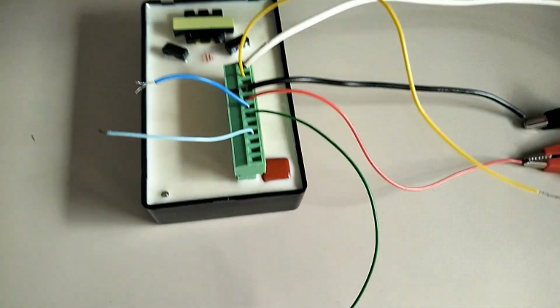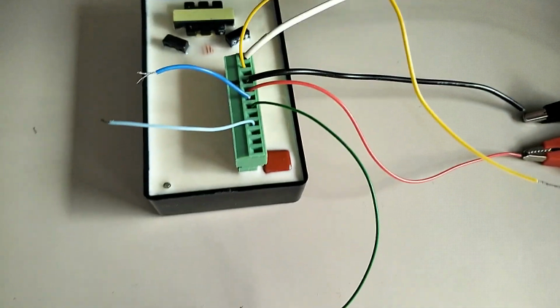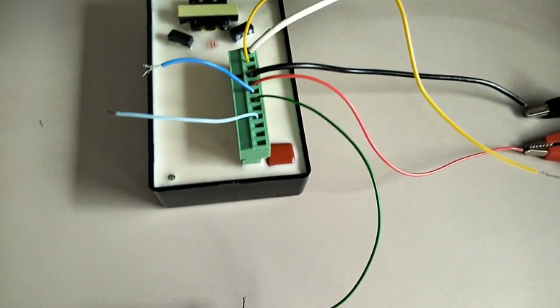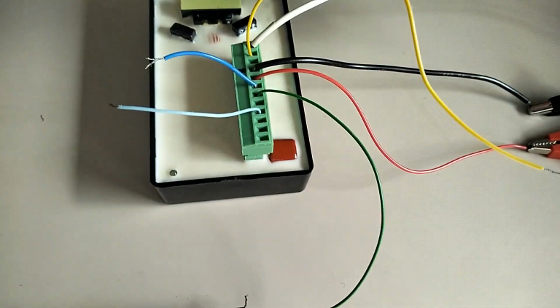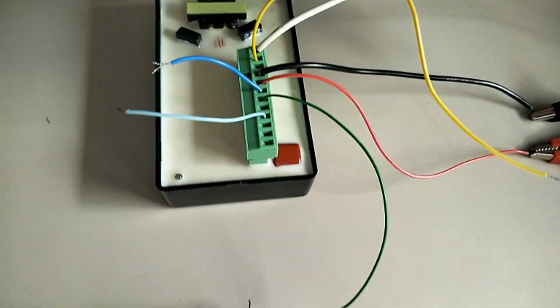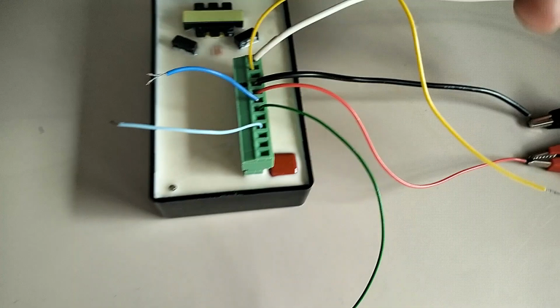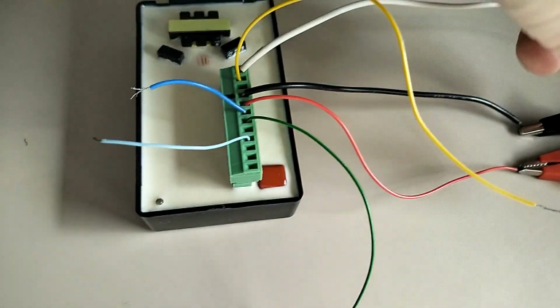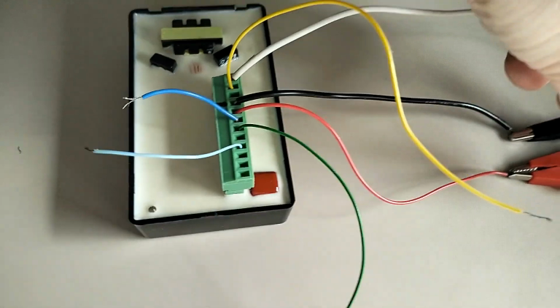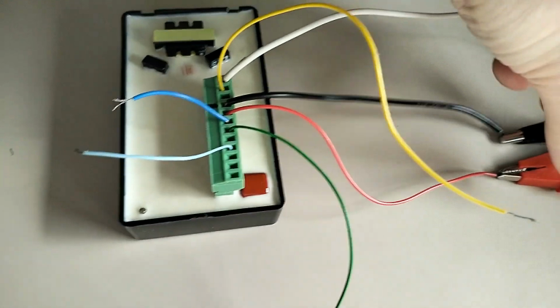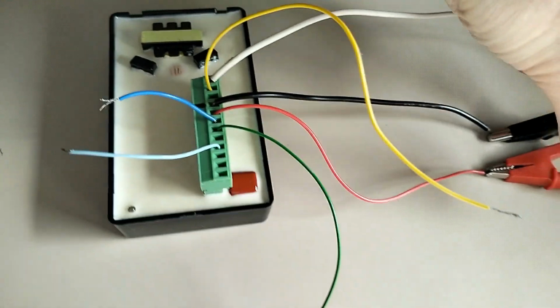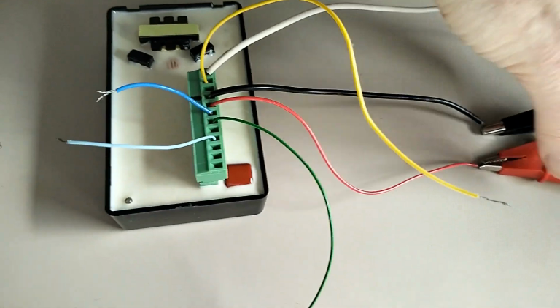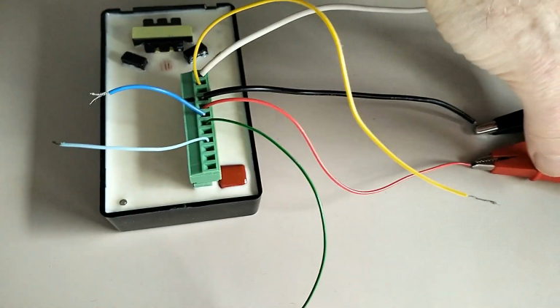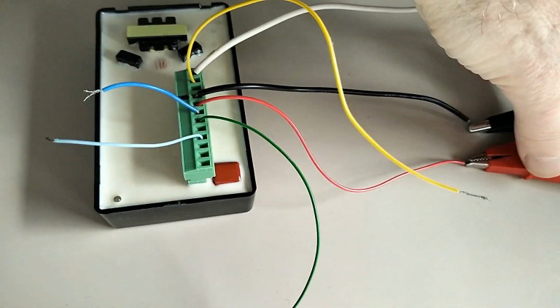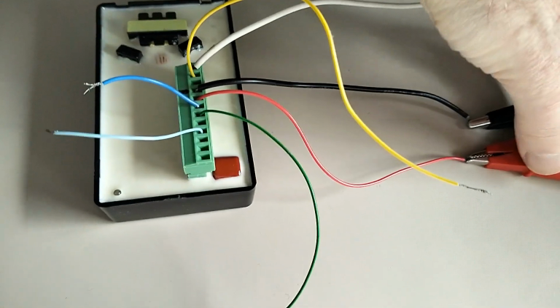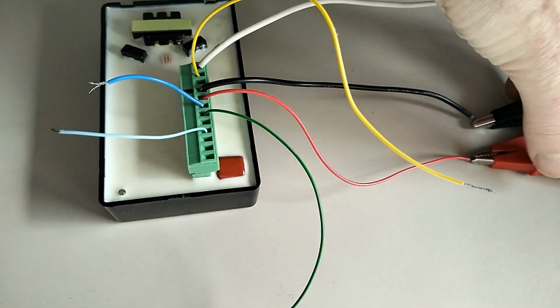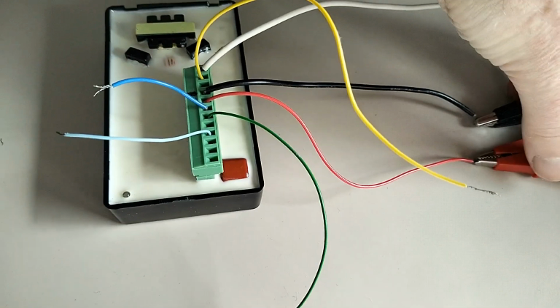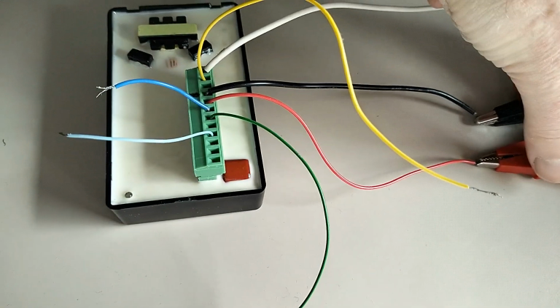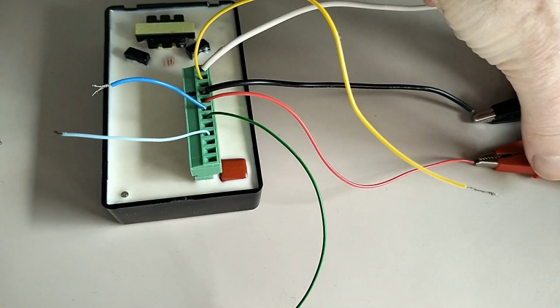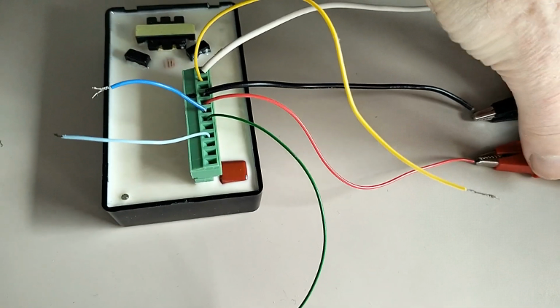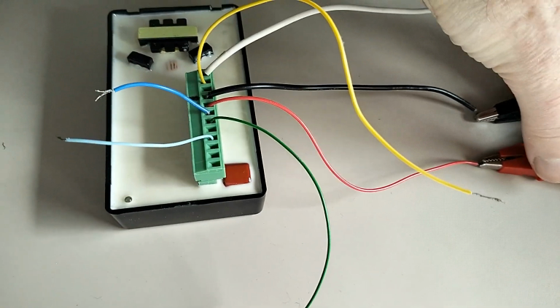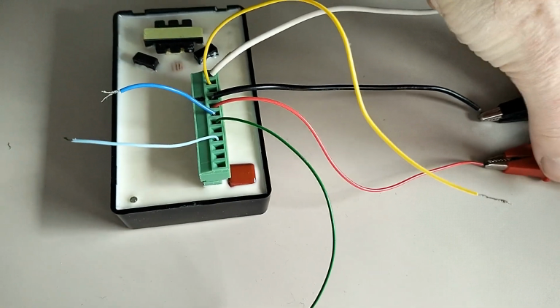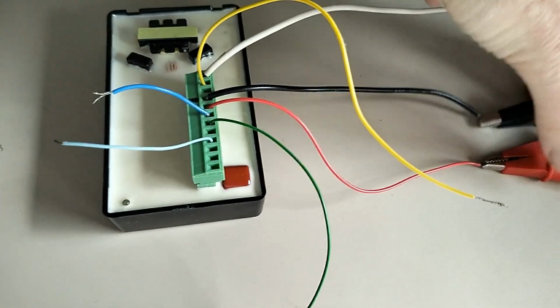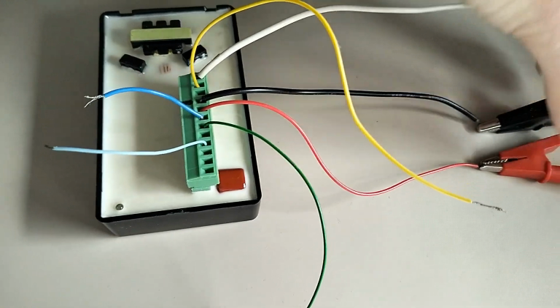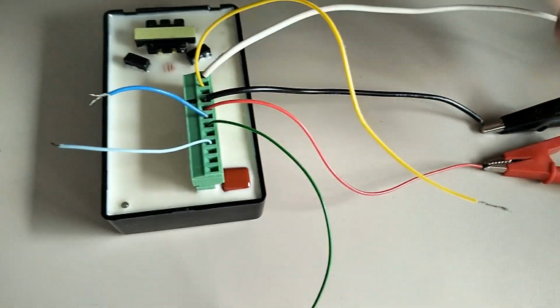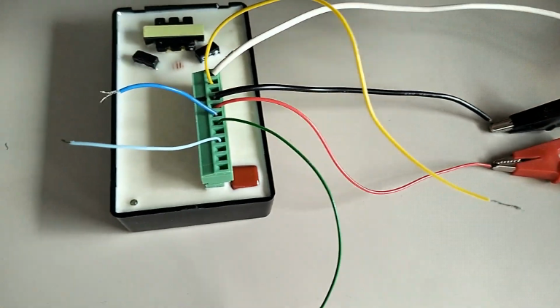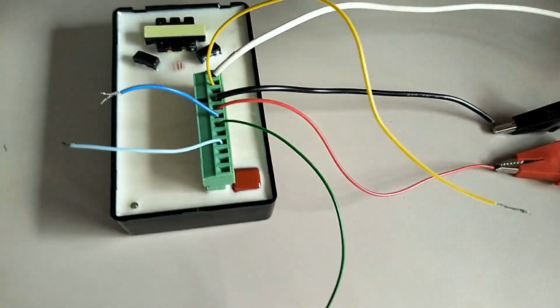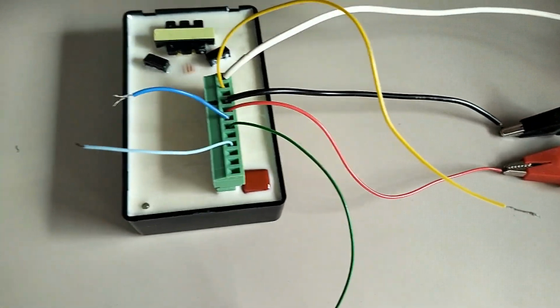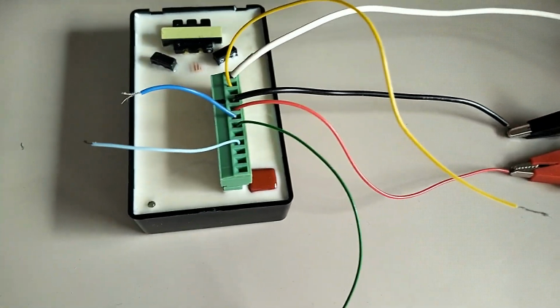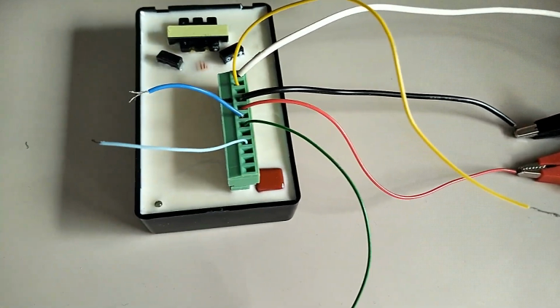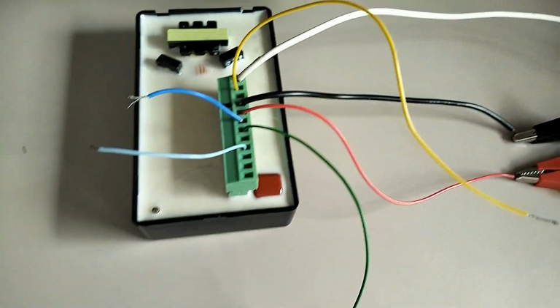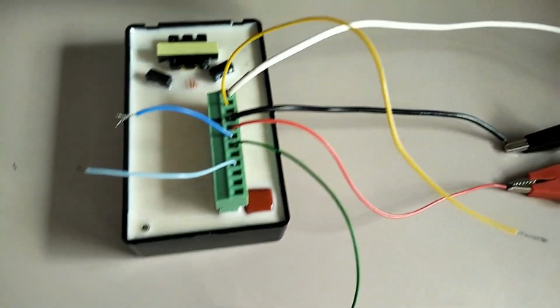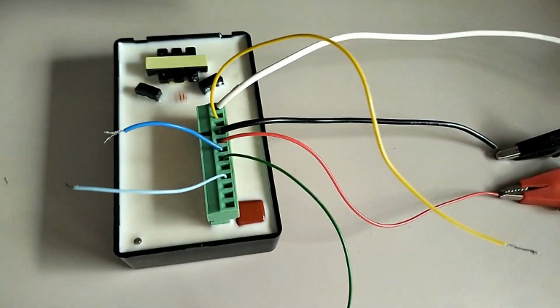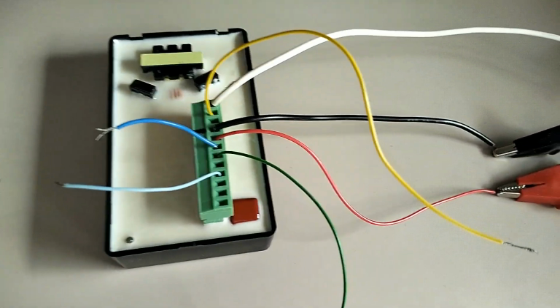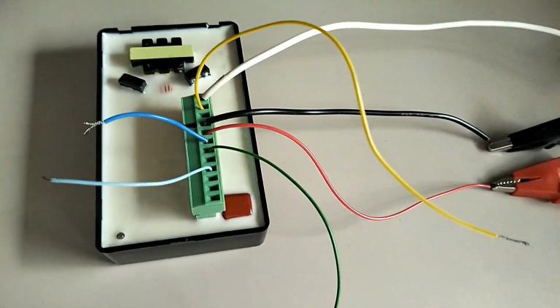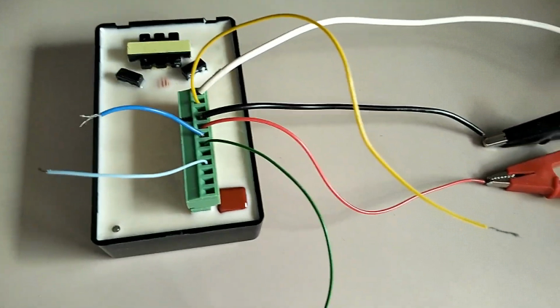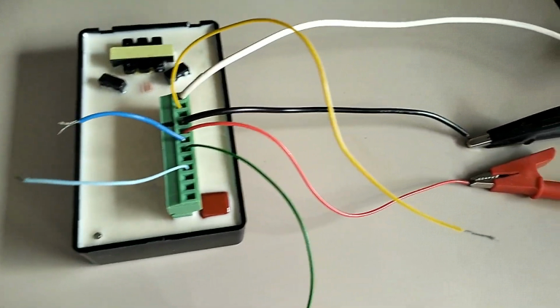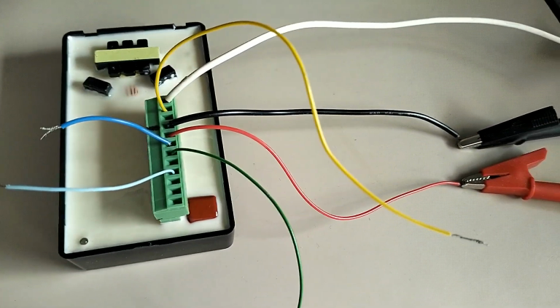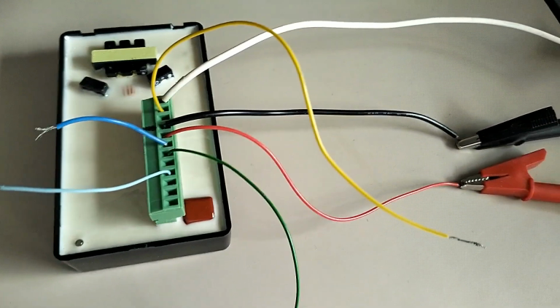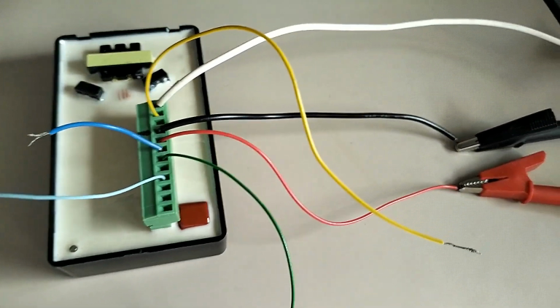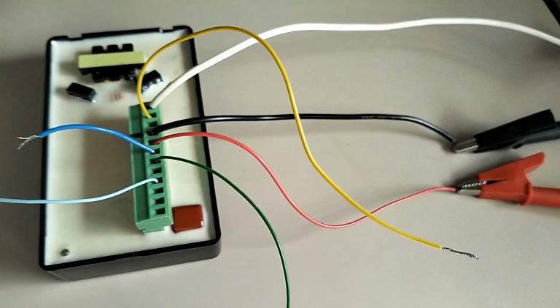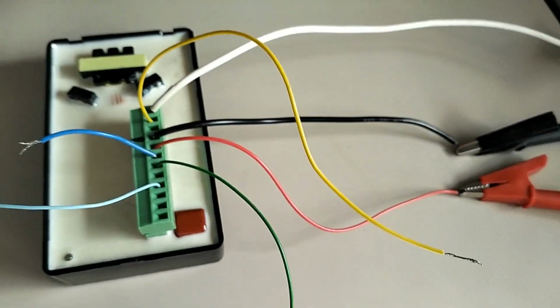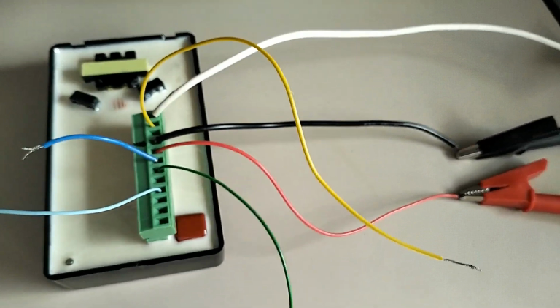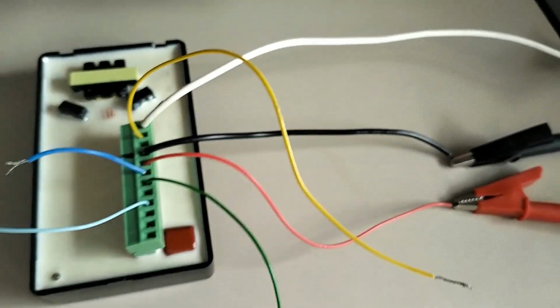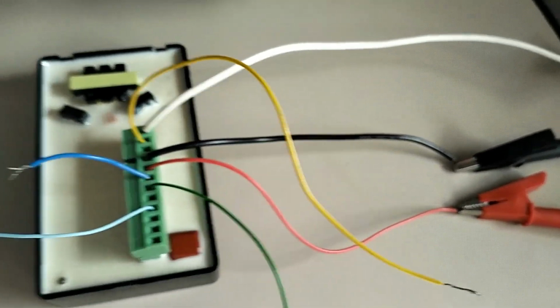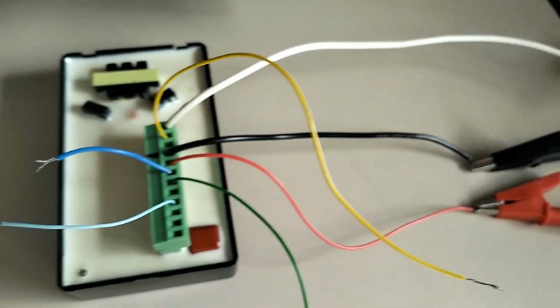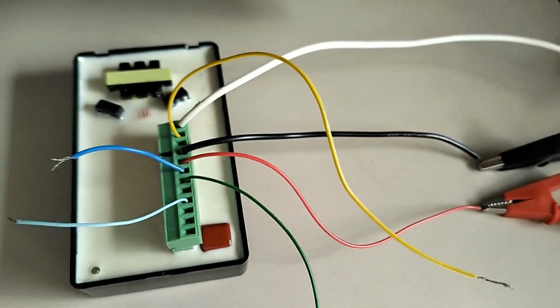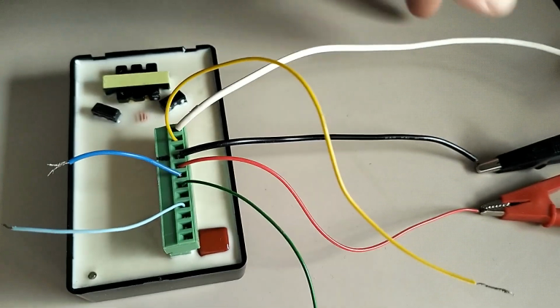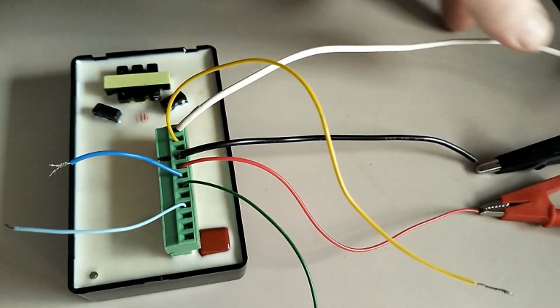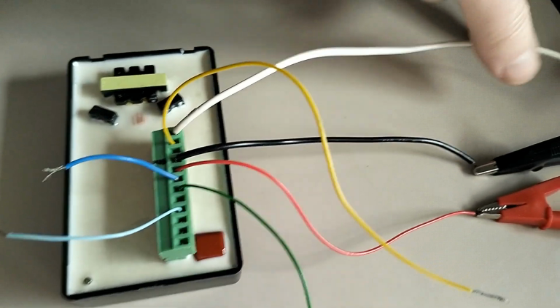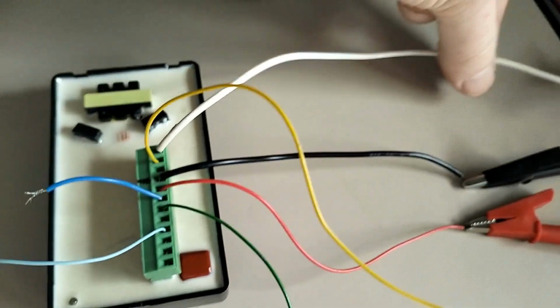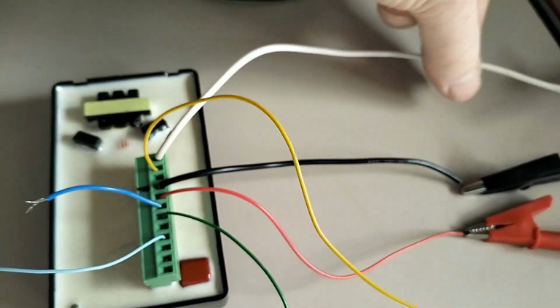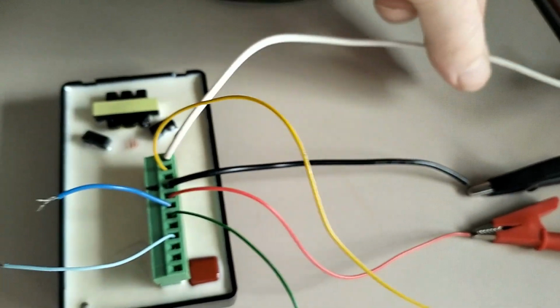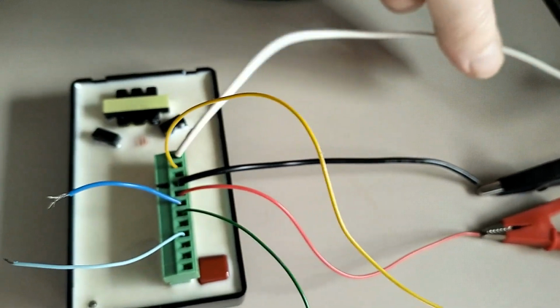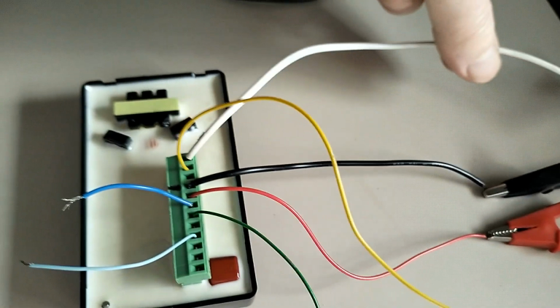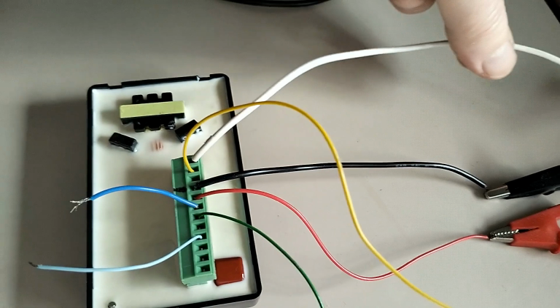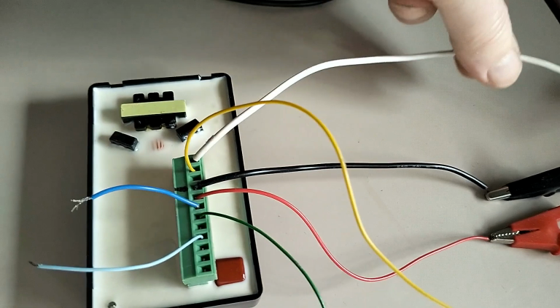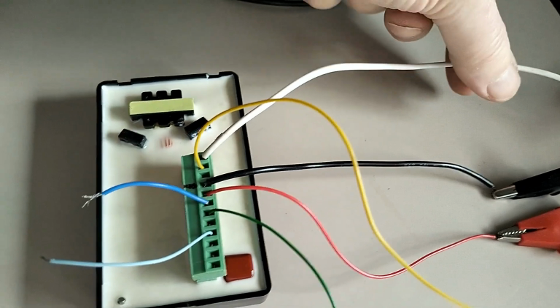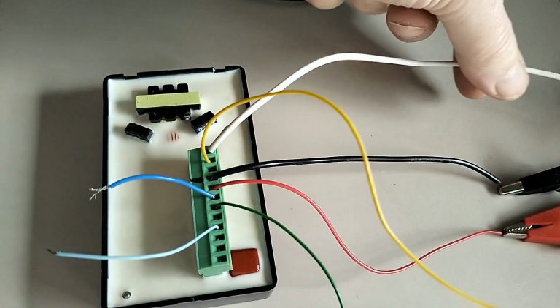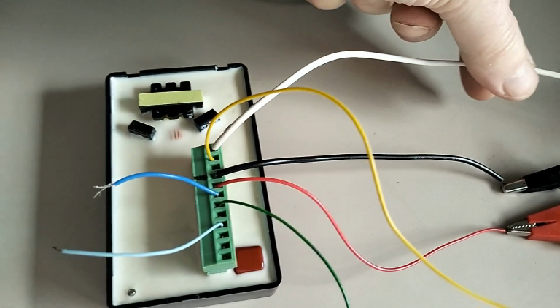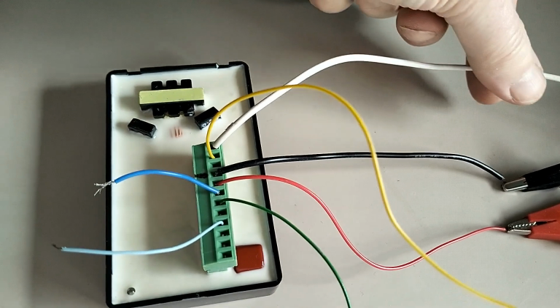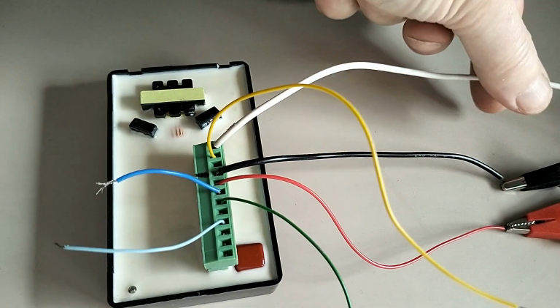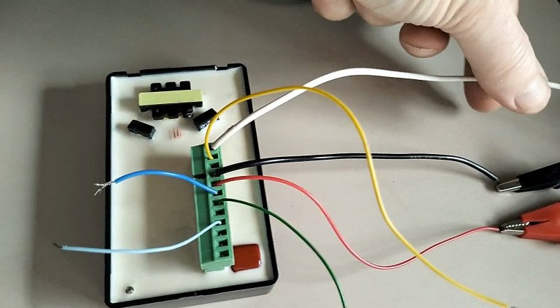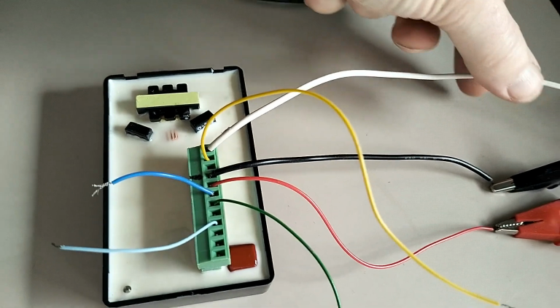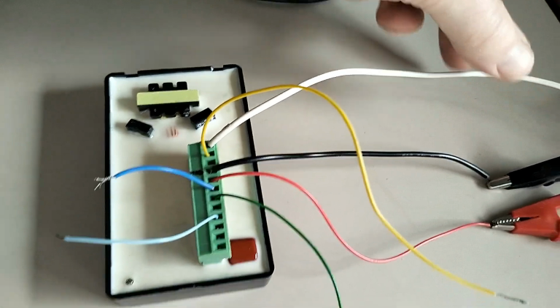Here you have the 12 volt DC and the ignition coil.